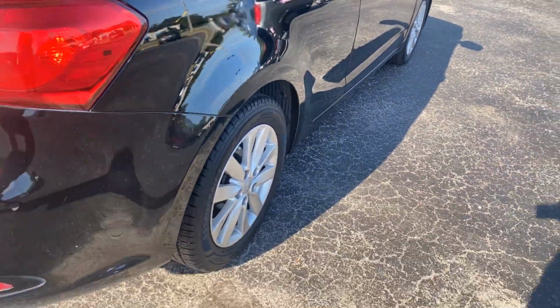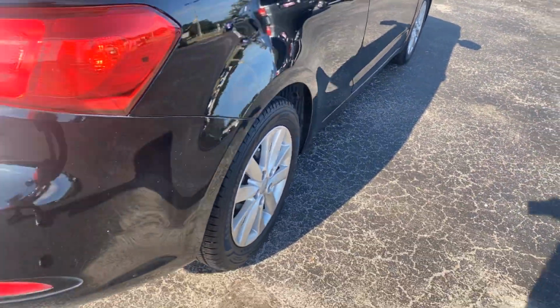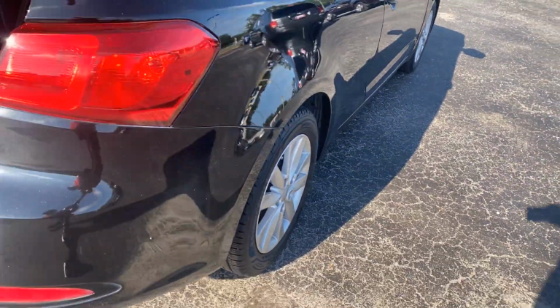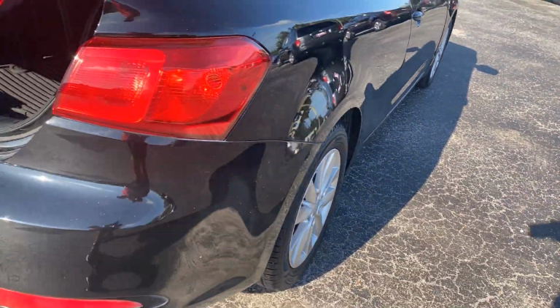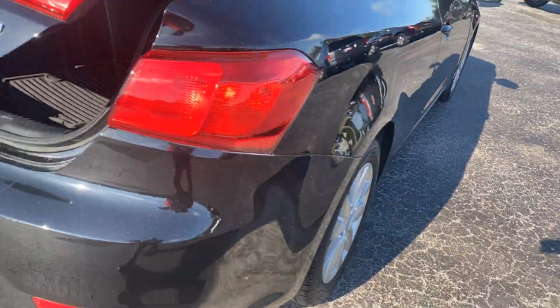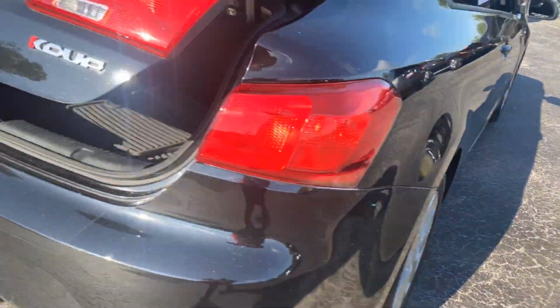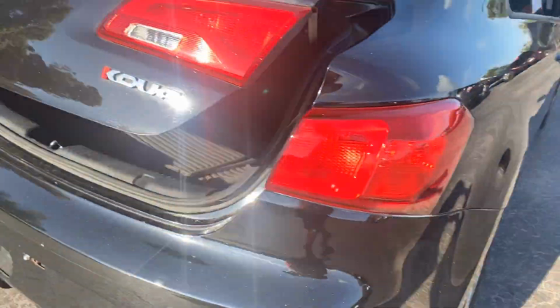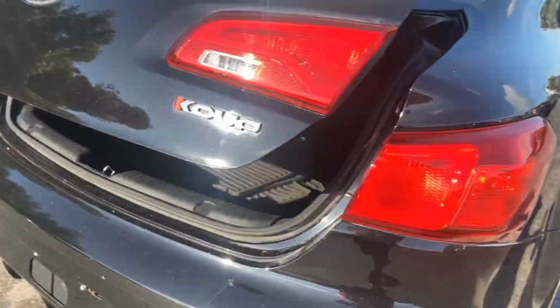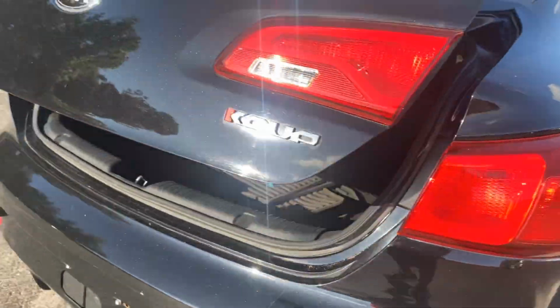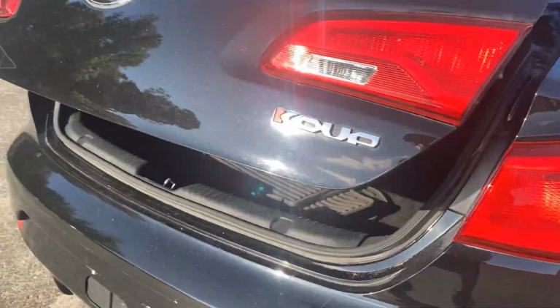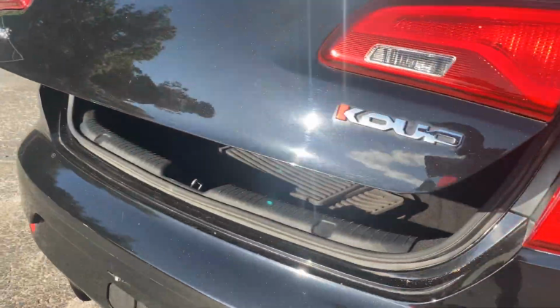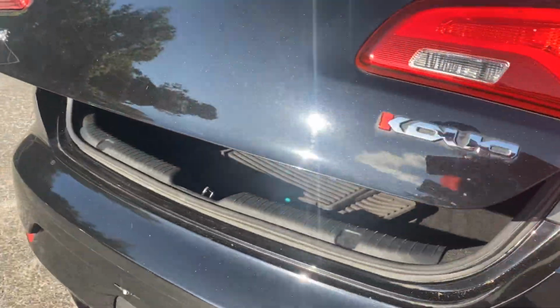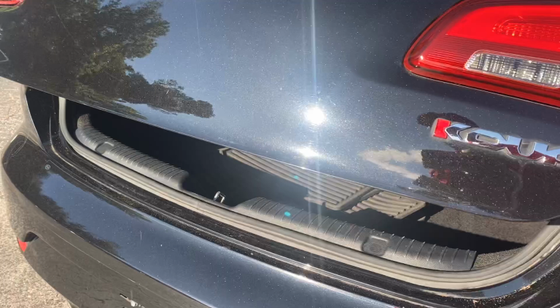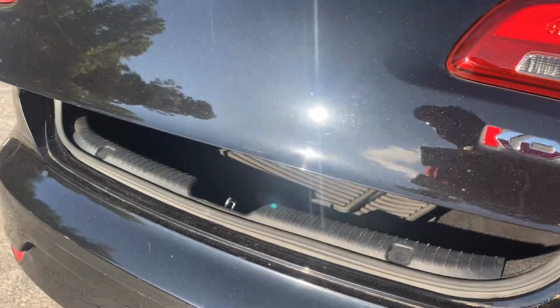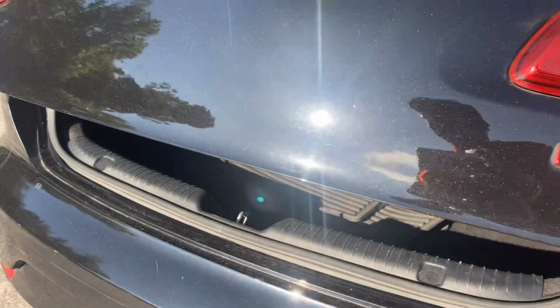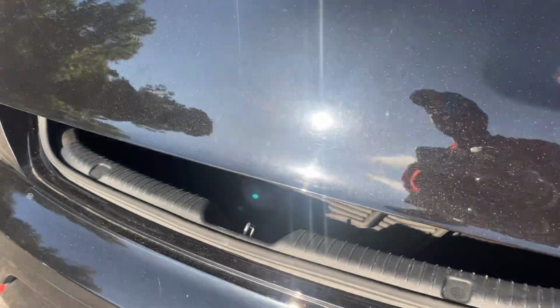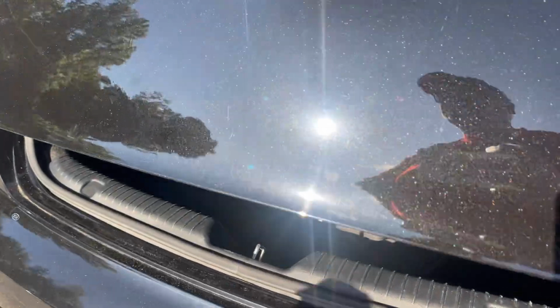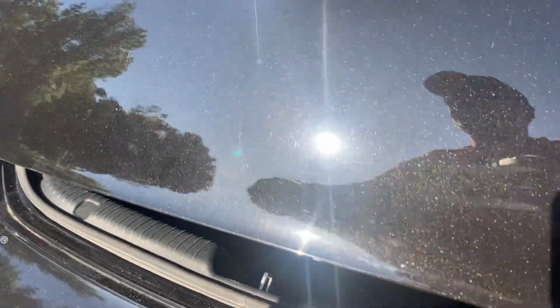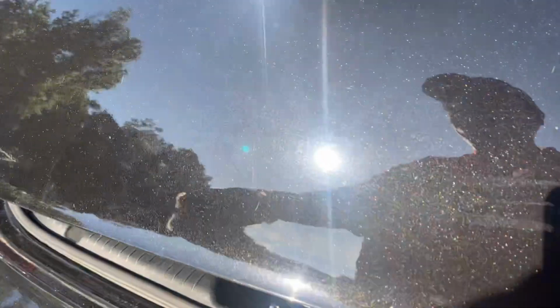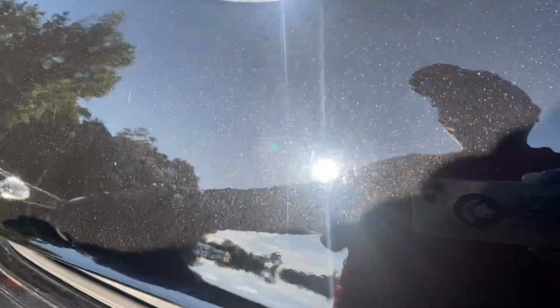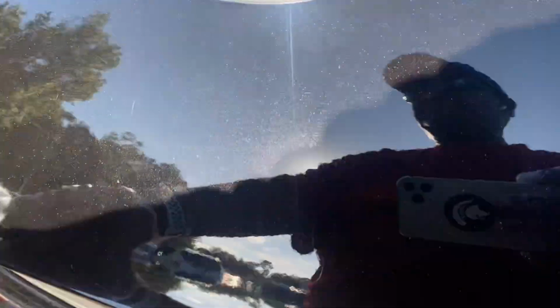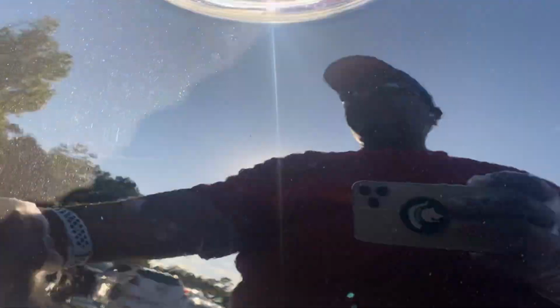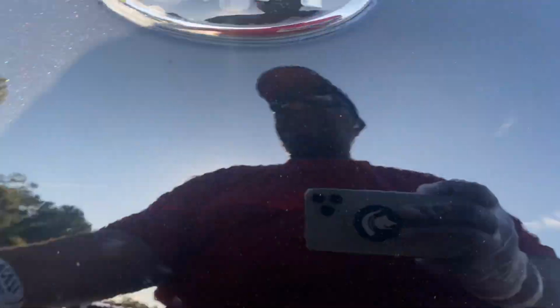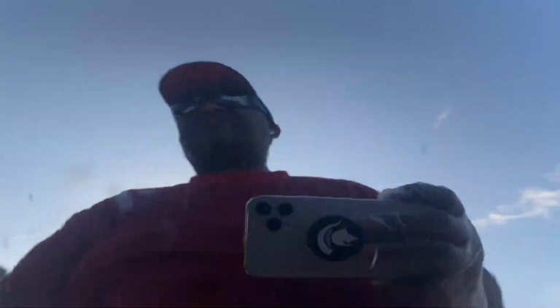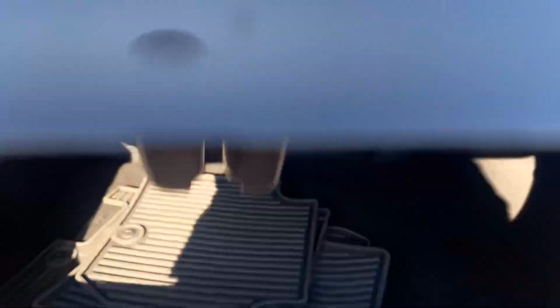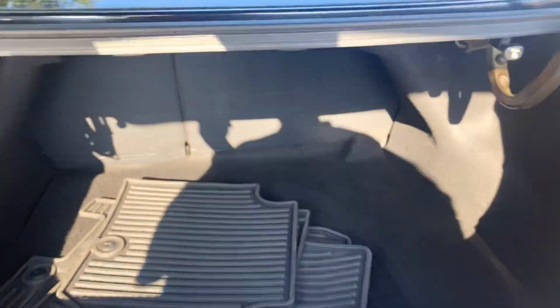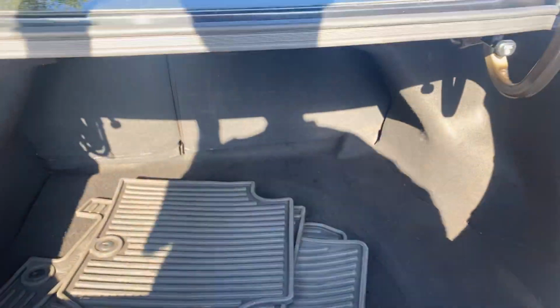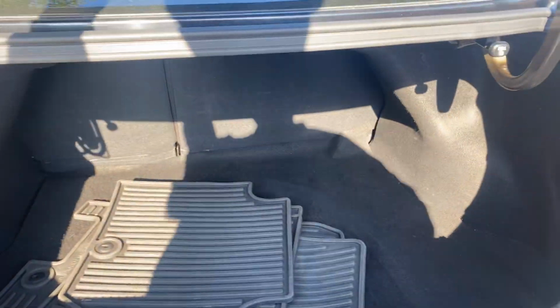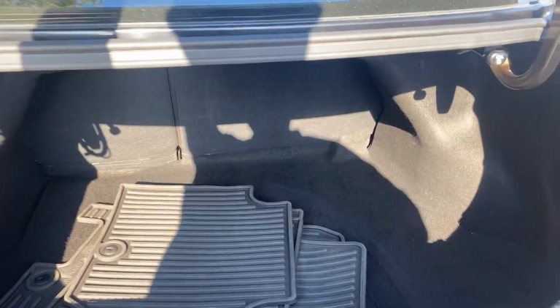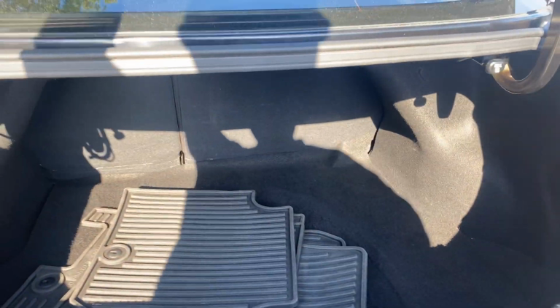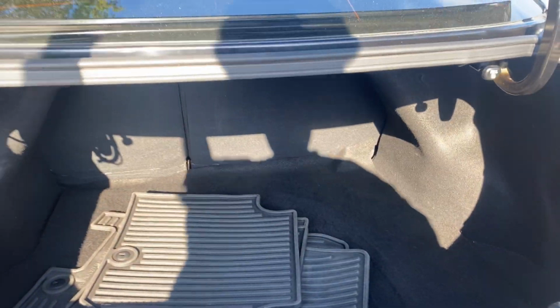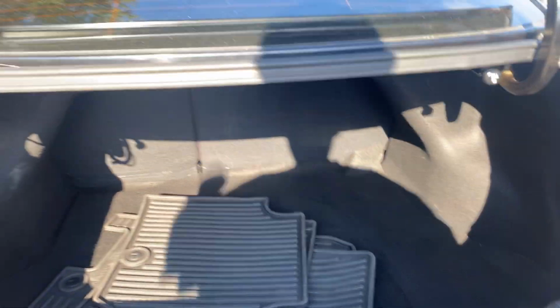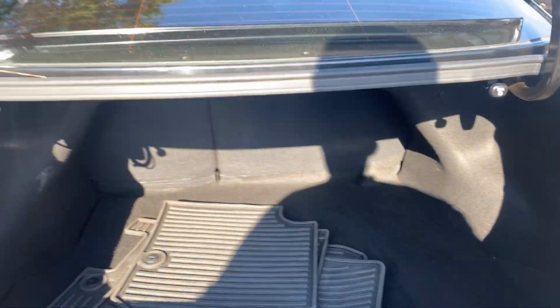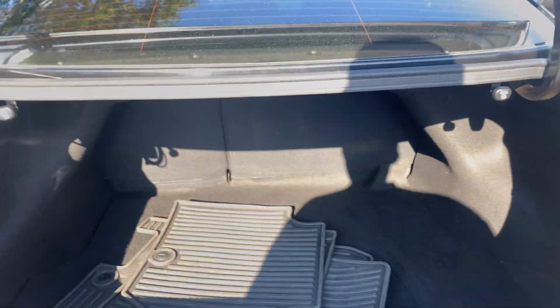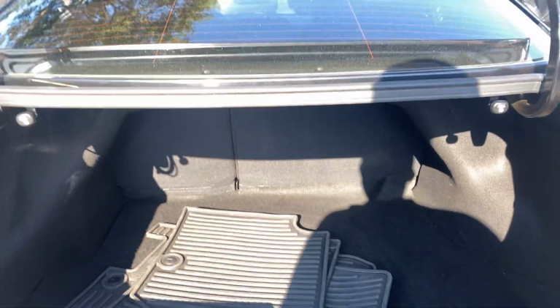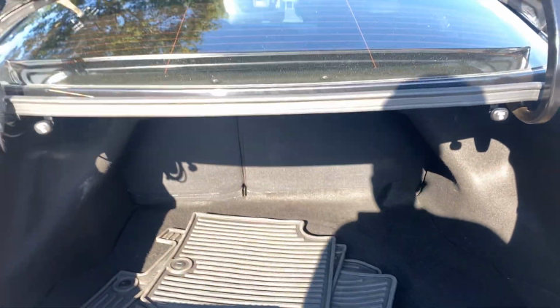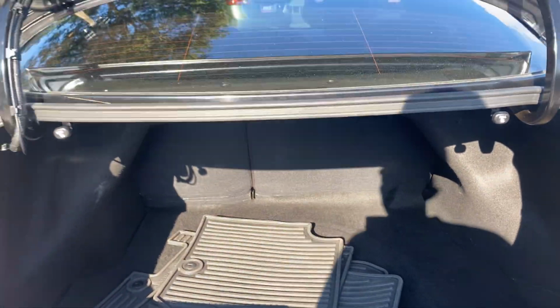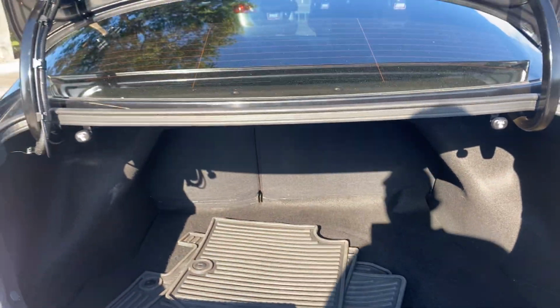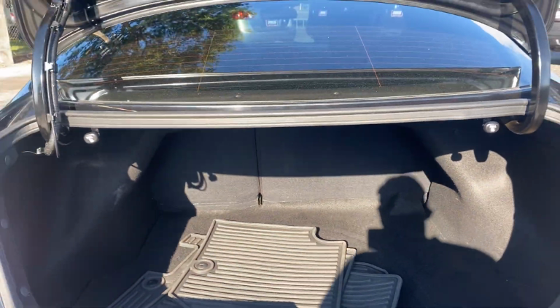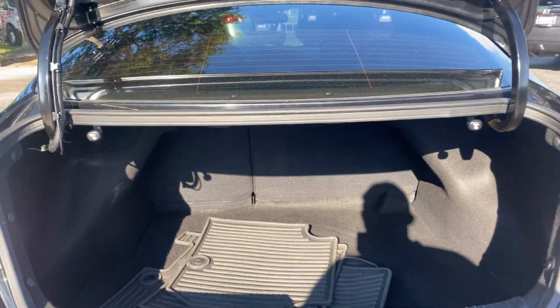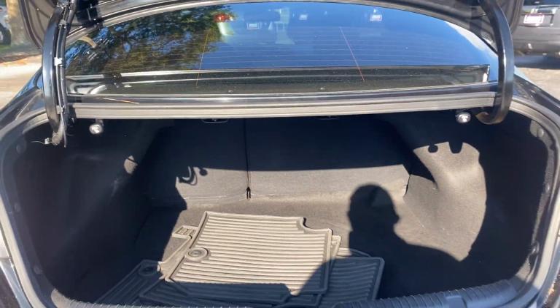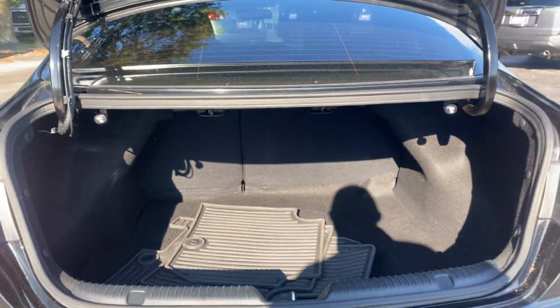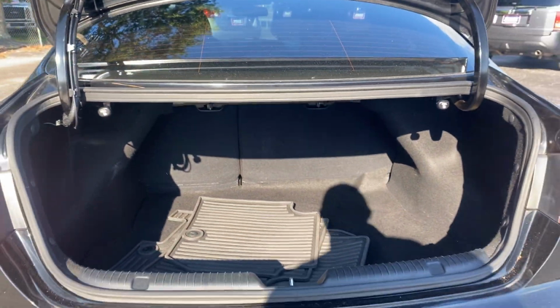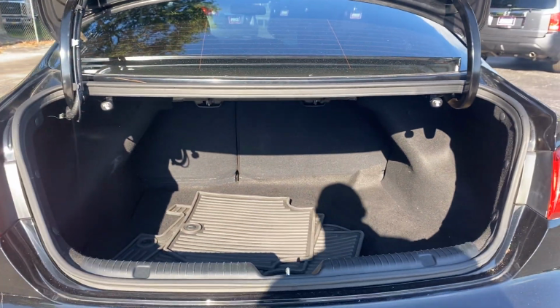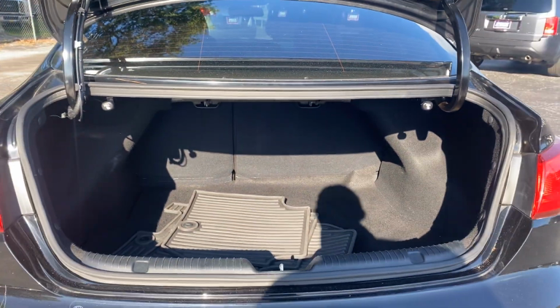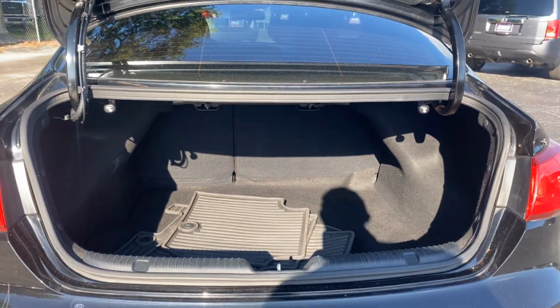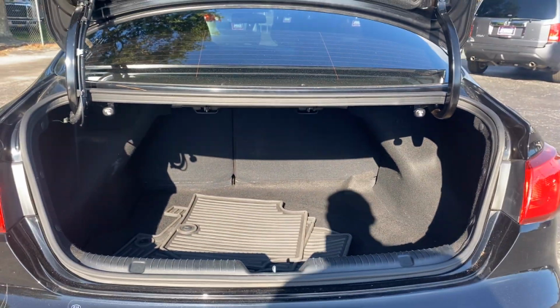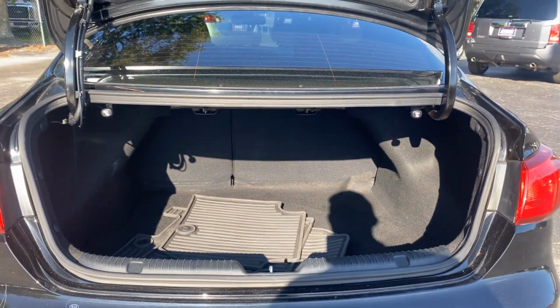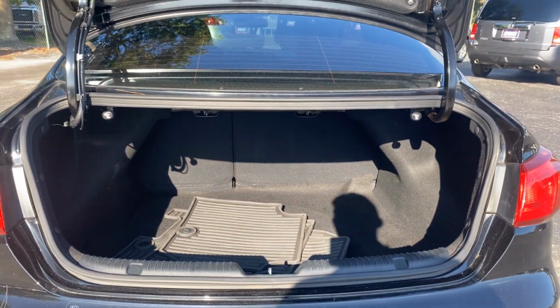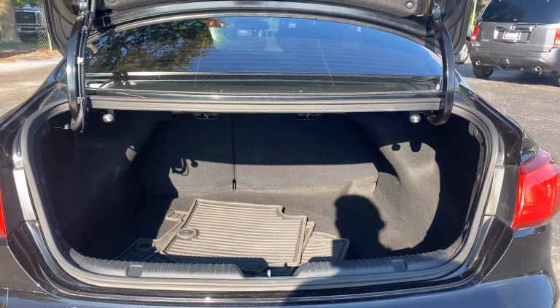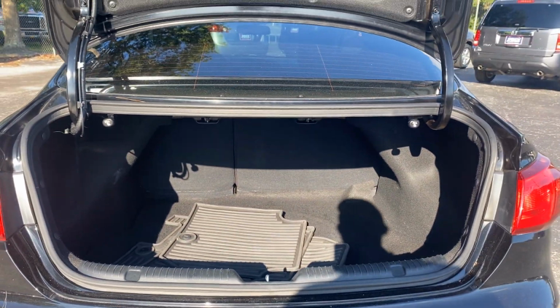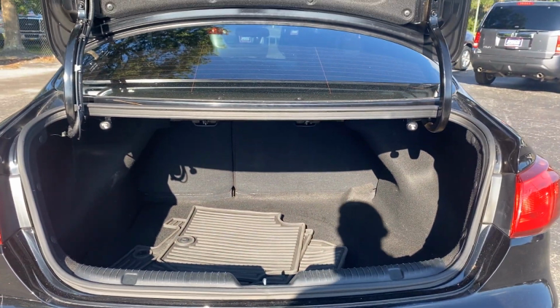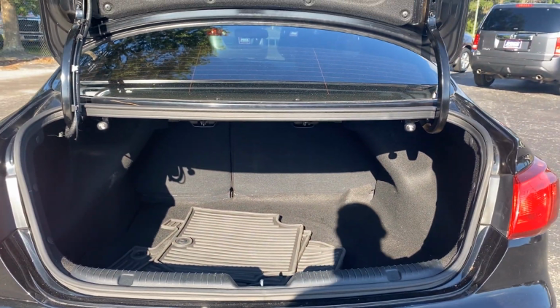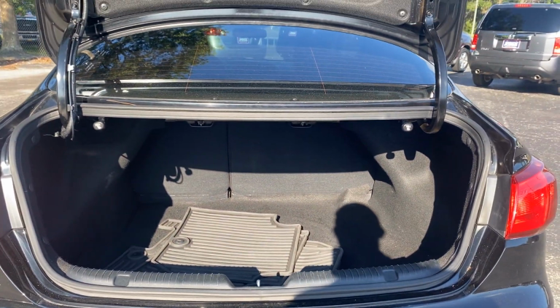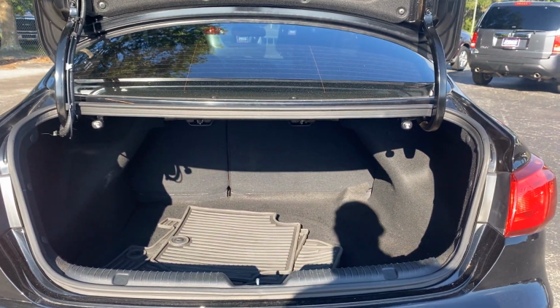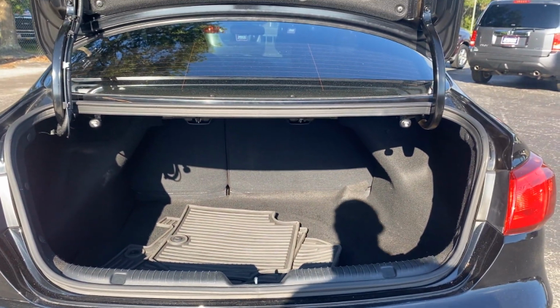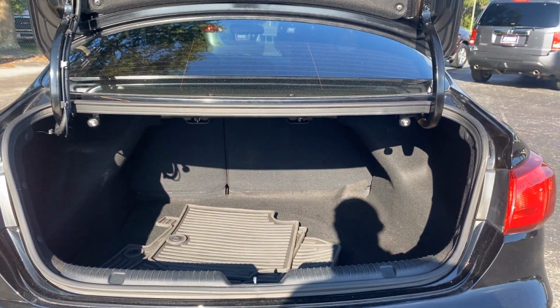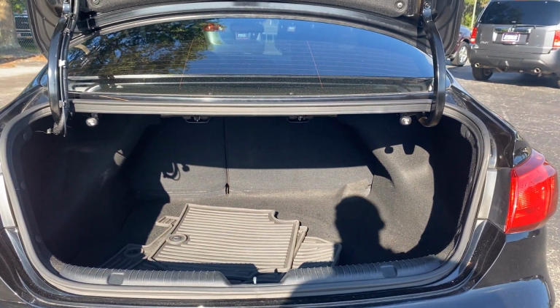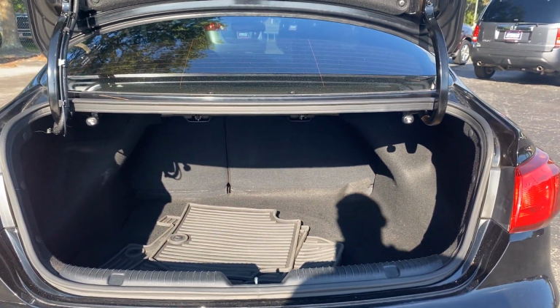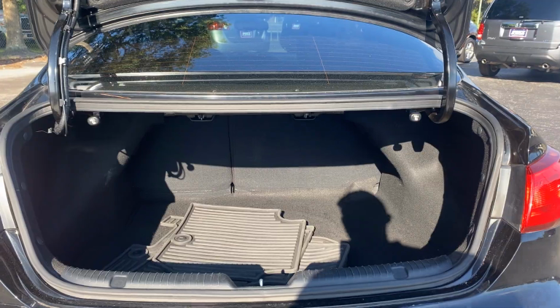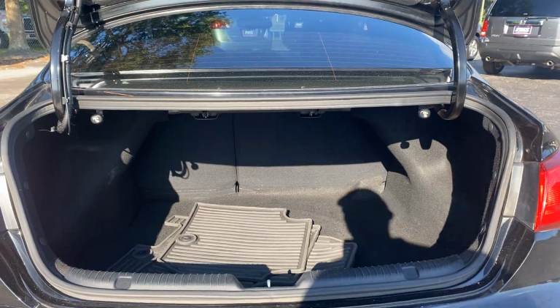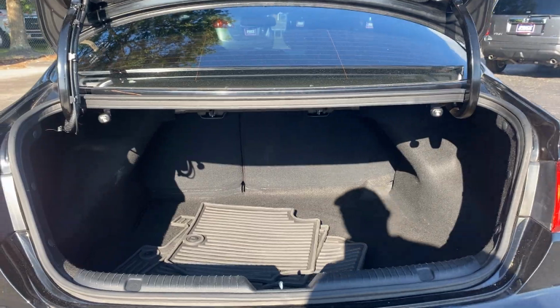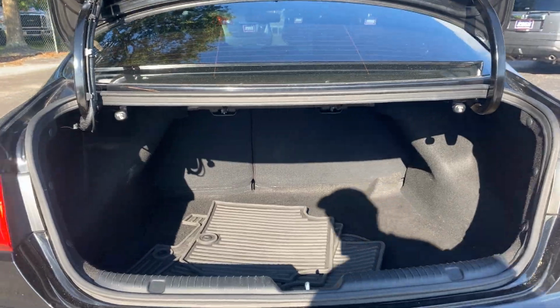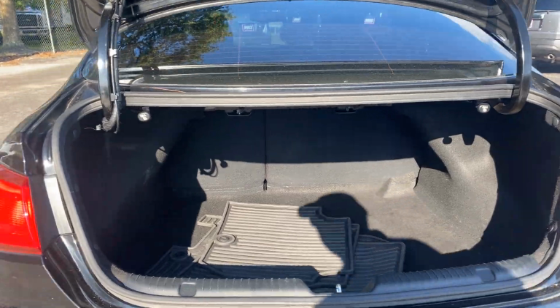Aluminum wheels. There's a look at the trunk. The rear seats fold down for additional storage.